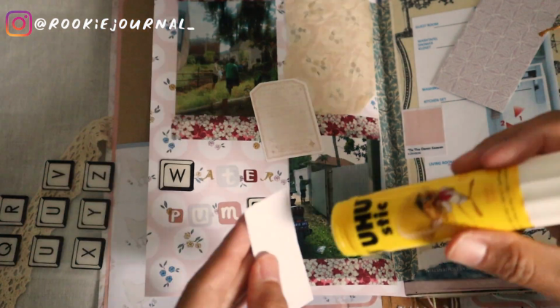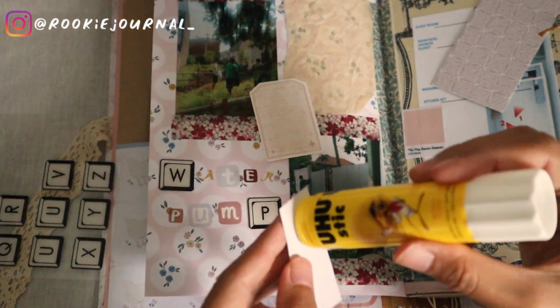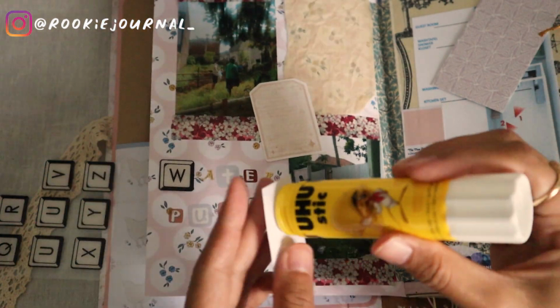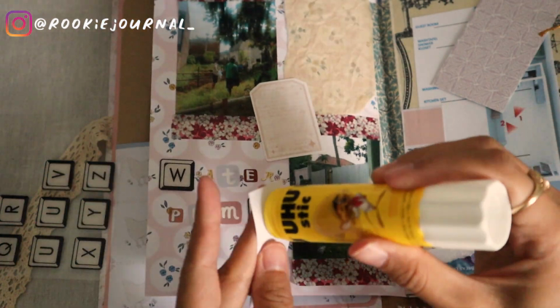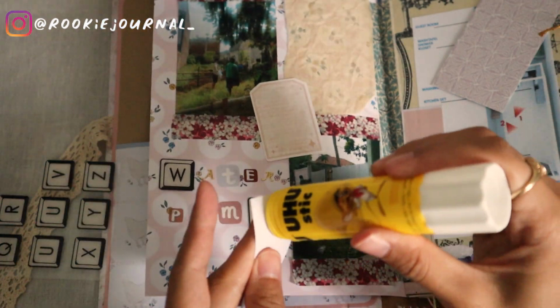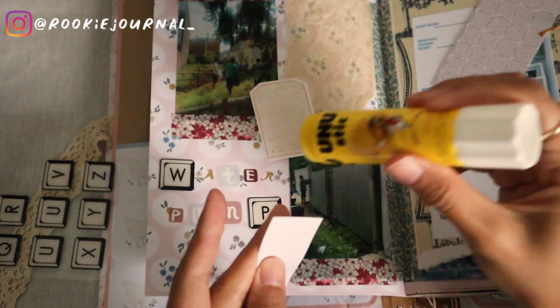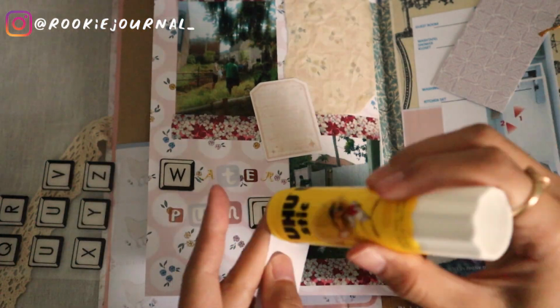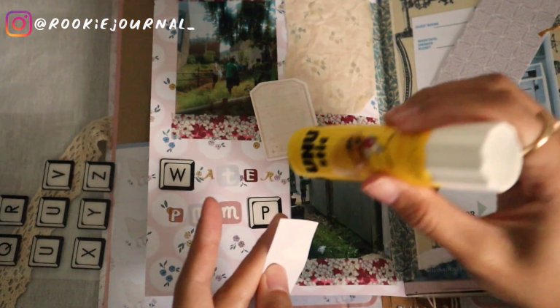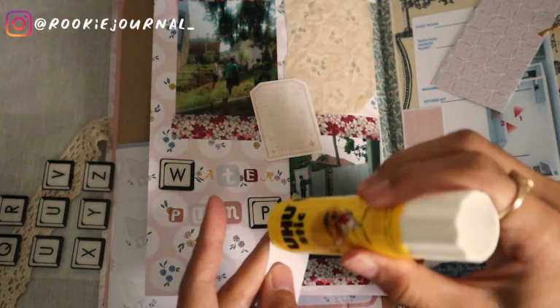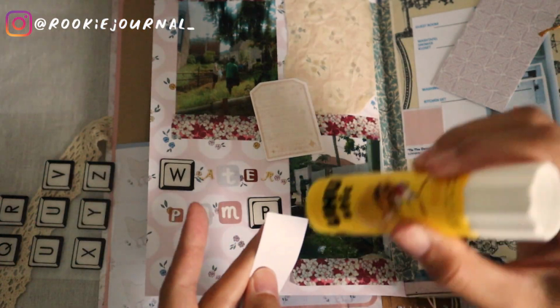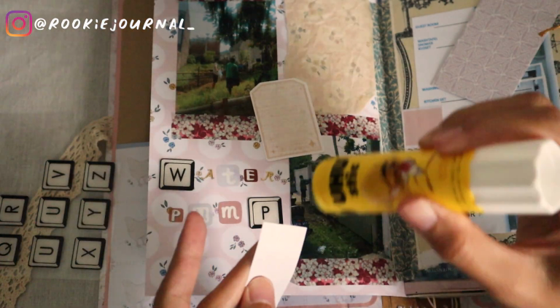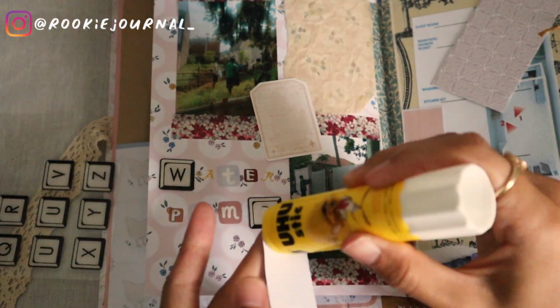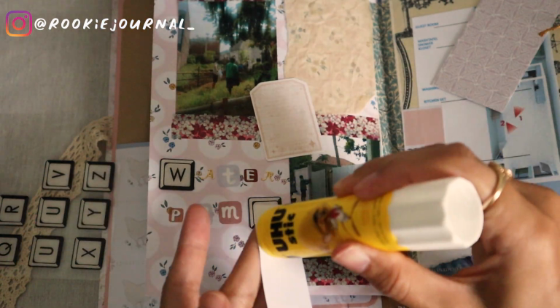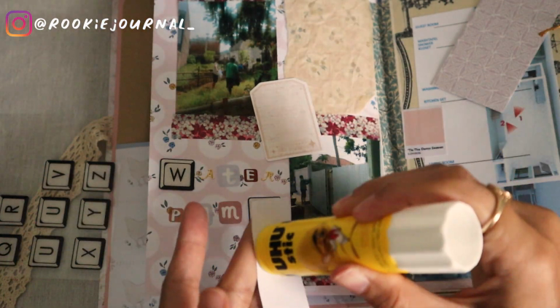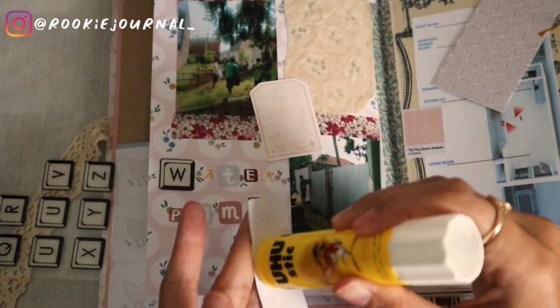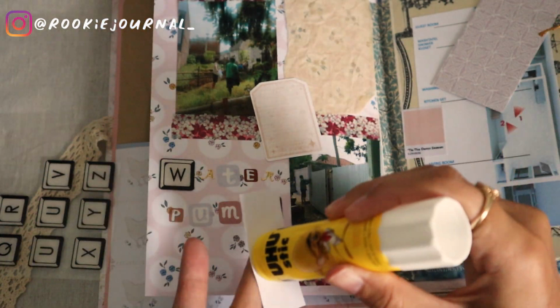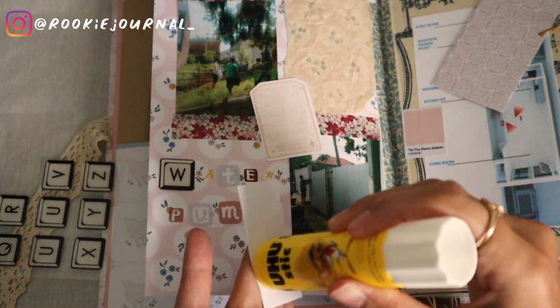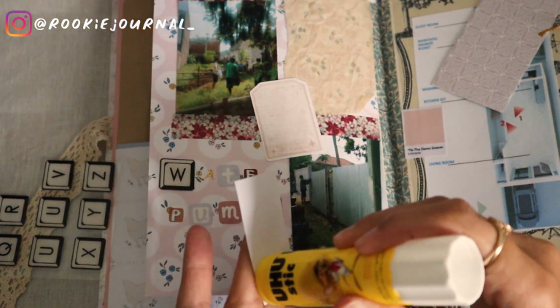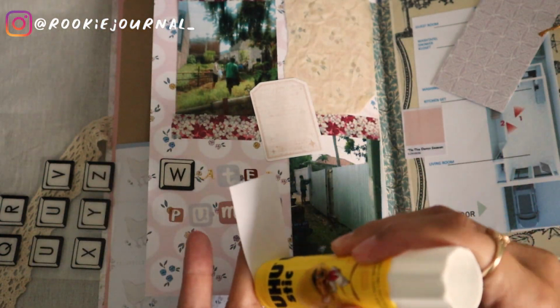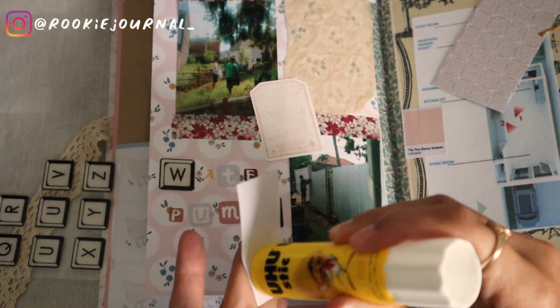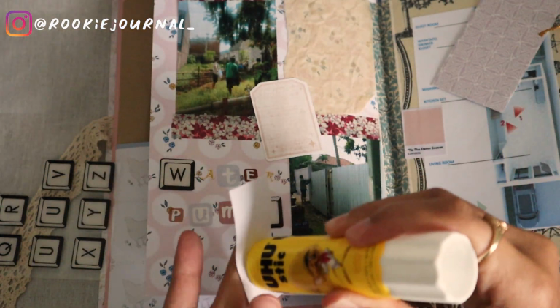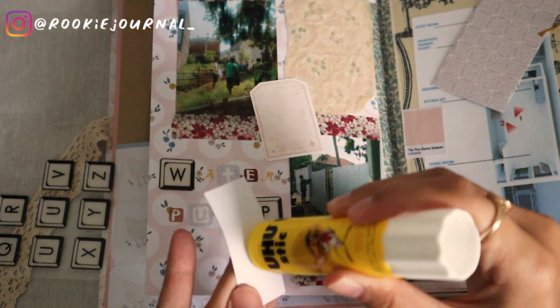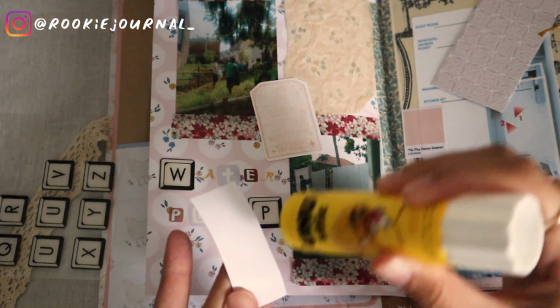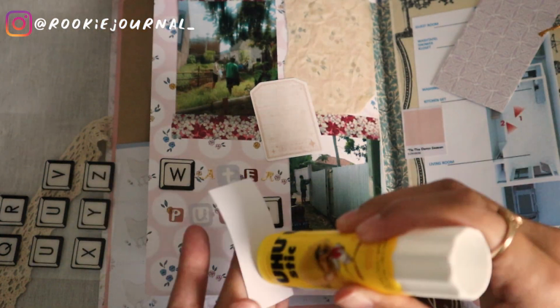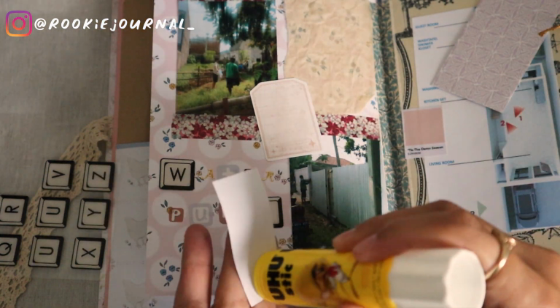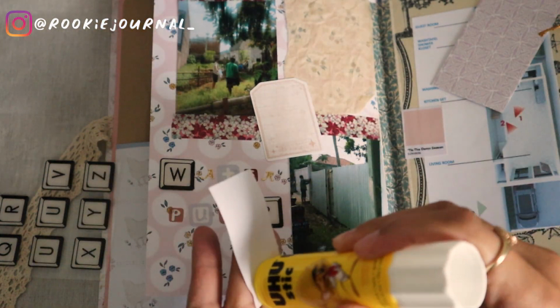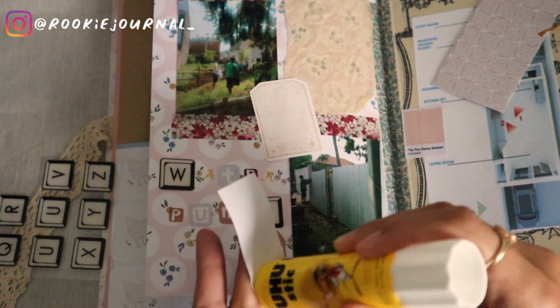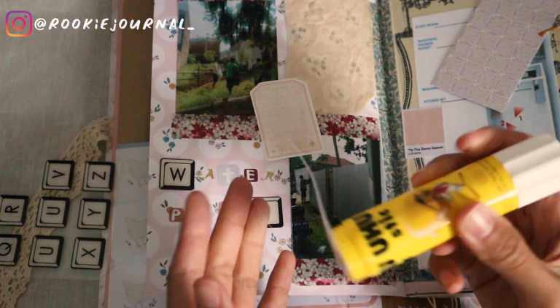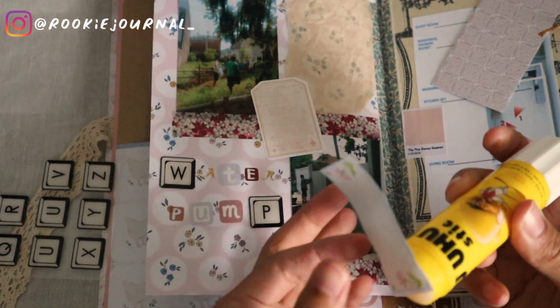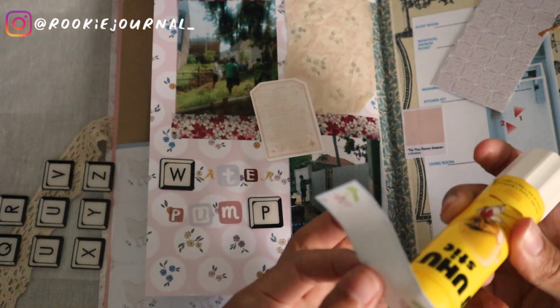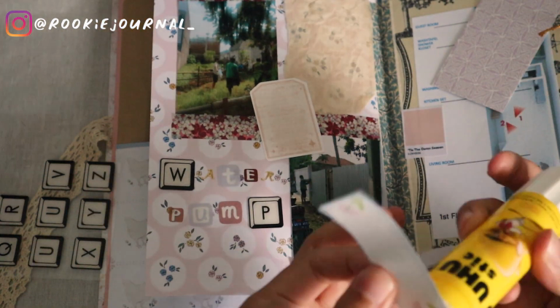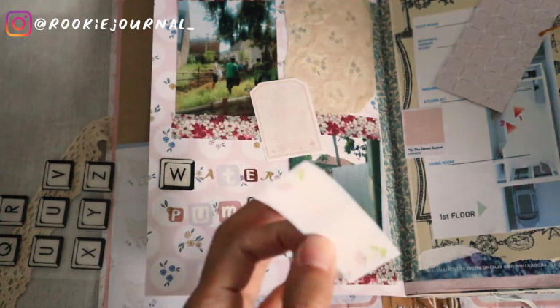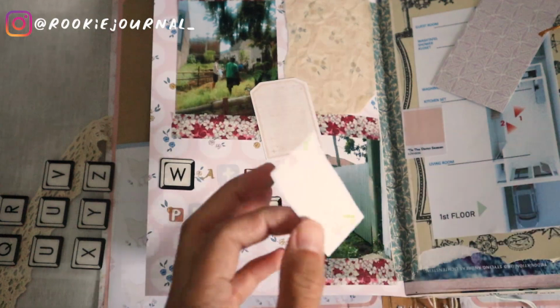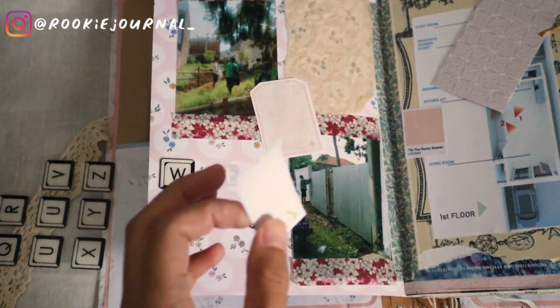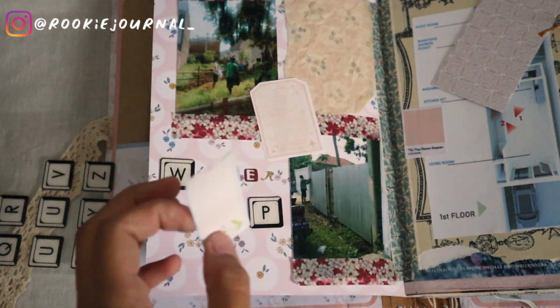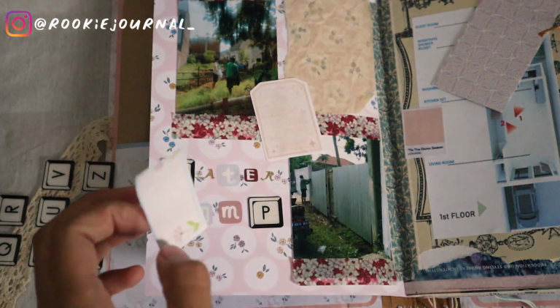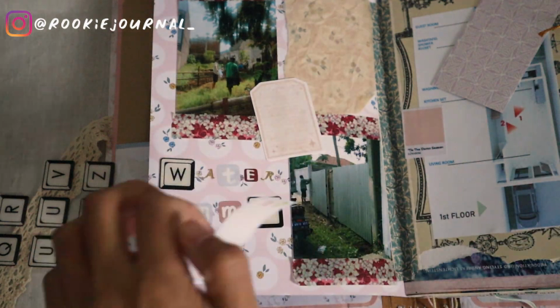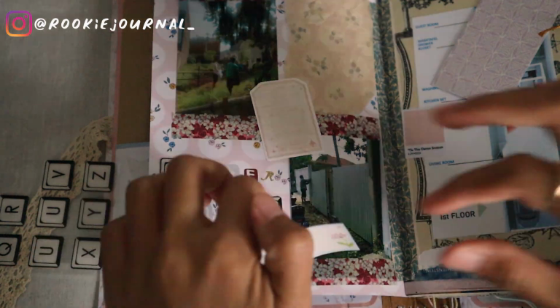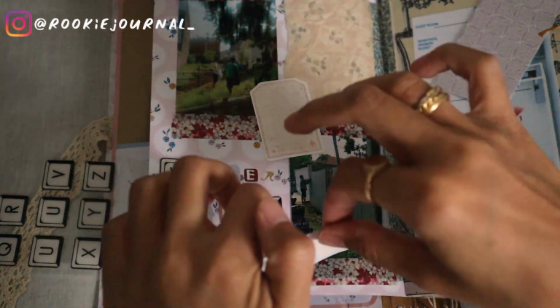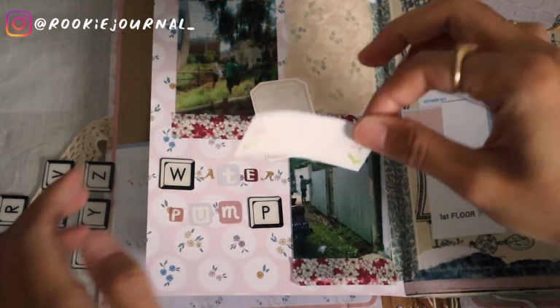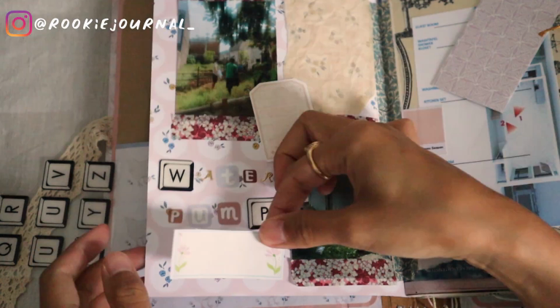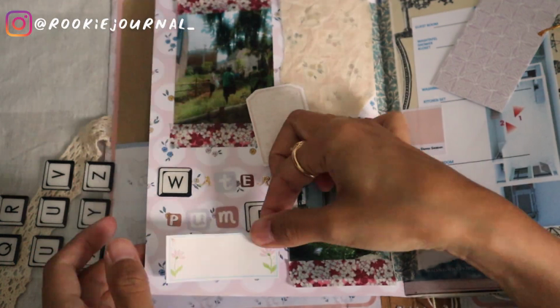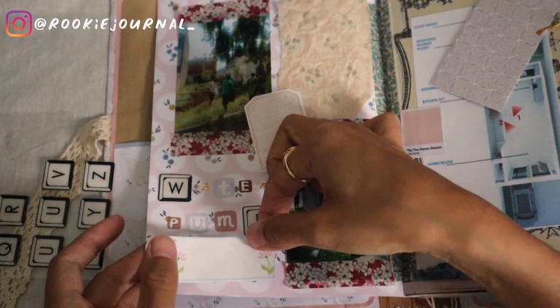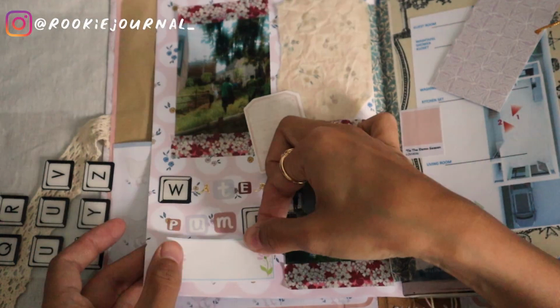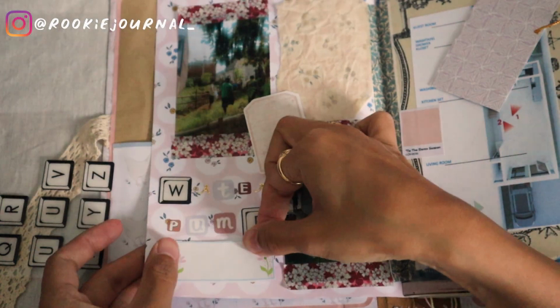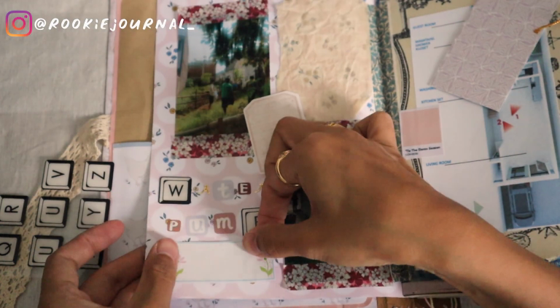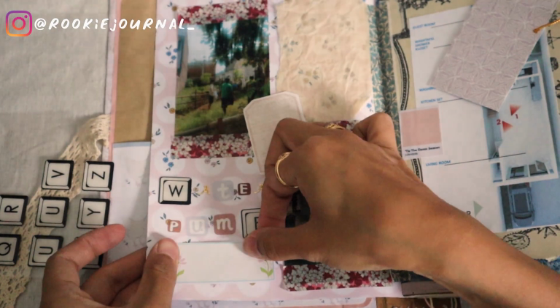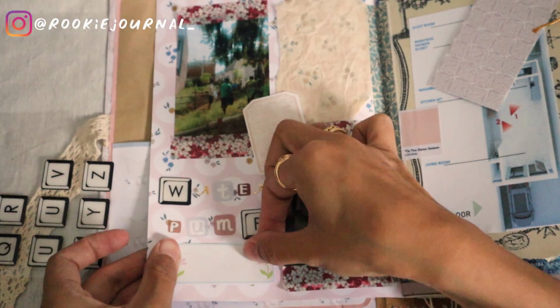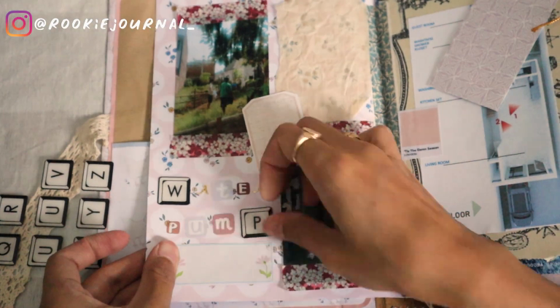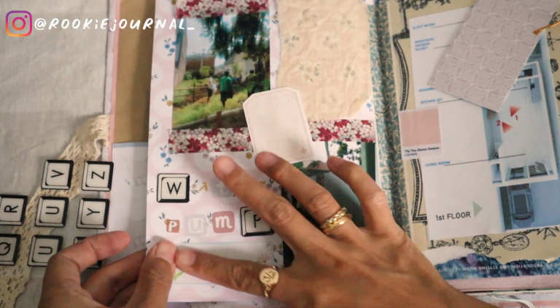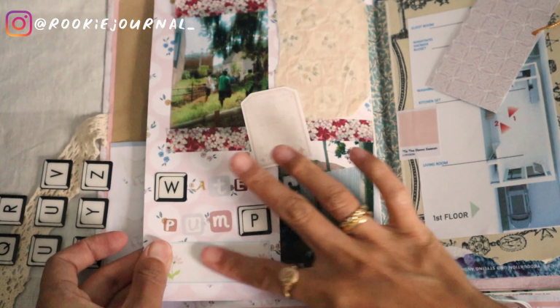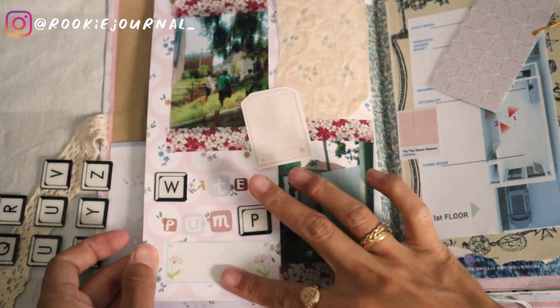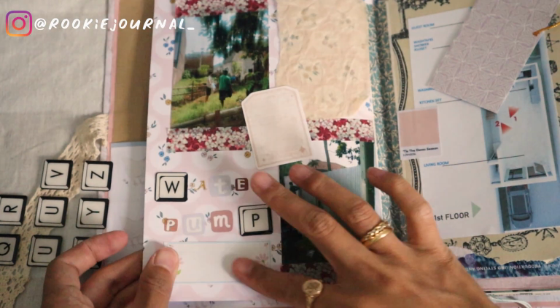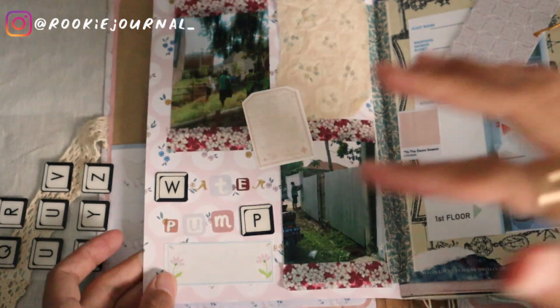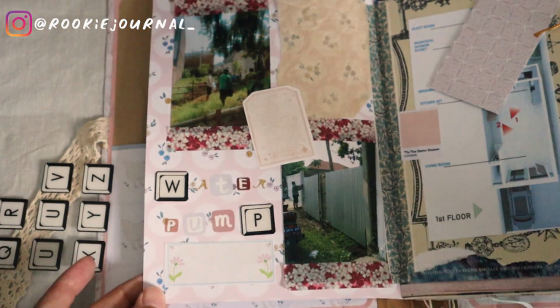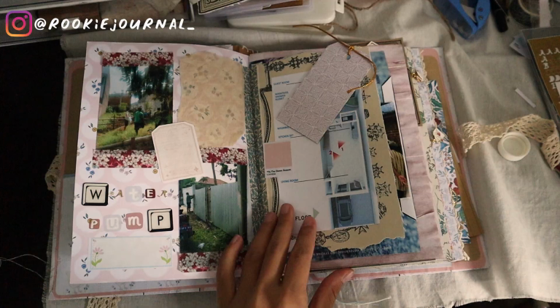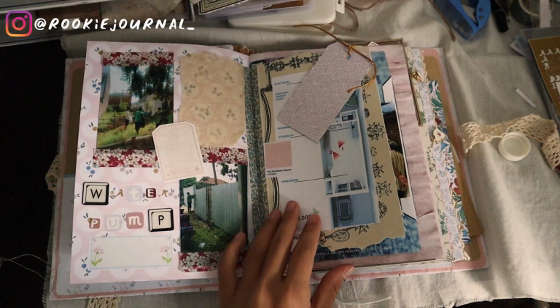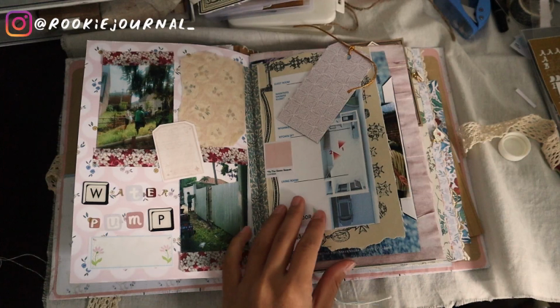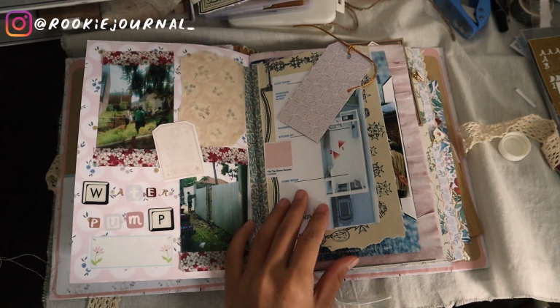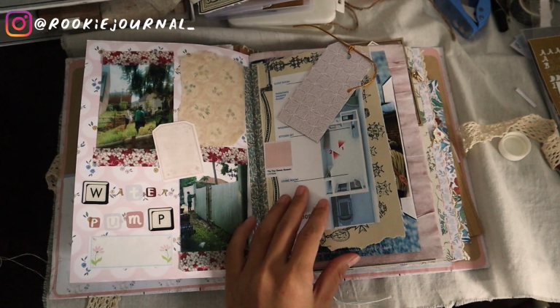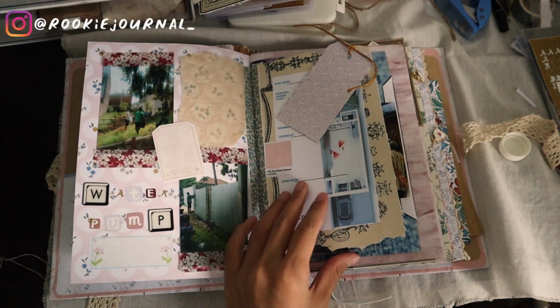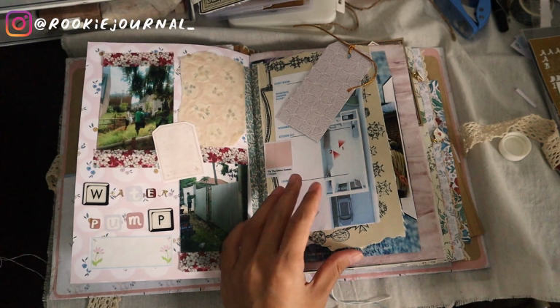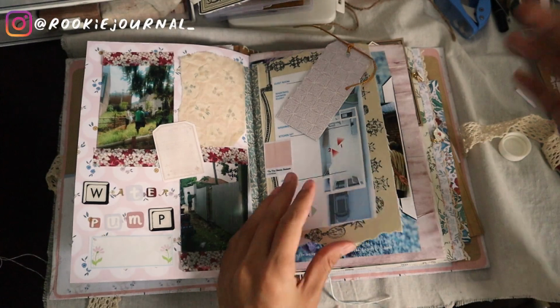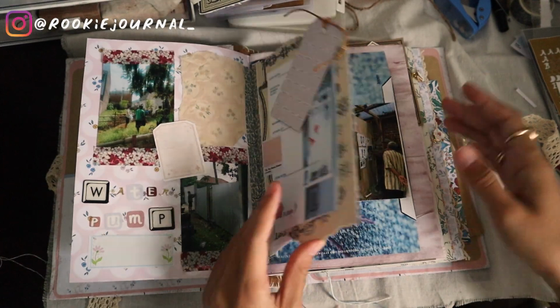Next I put some alphabet stickers to do a title. I have many of these so it's the perfect time to use them.